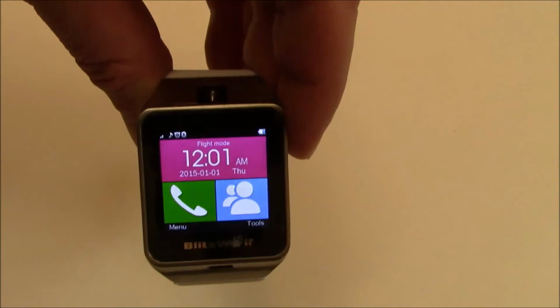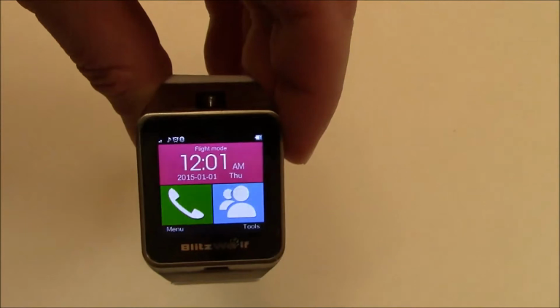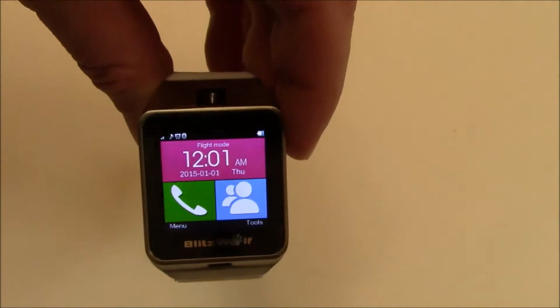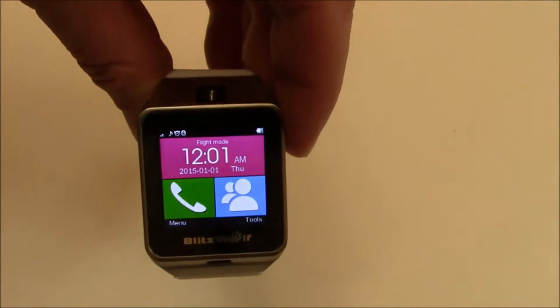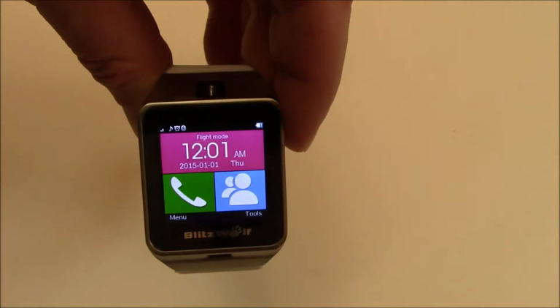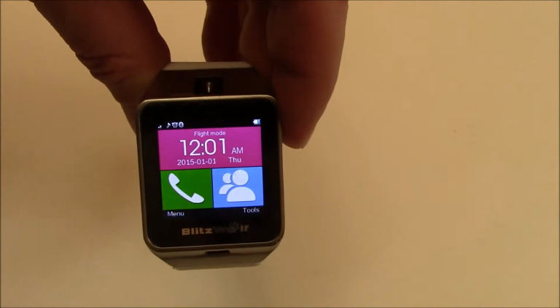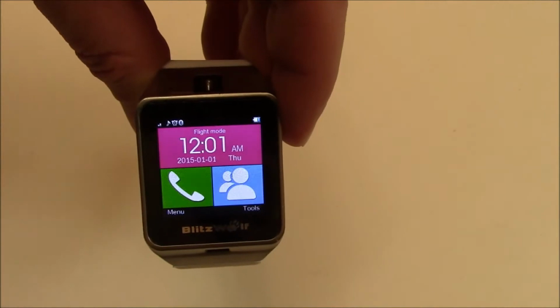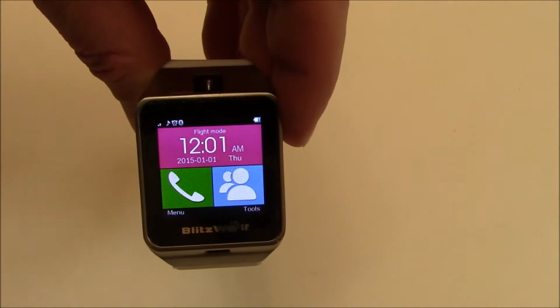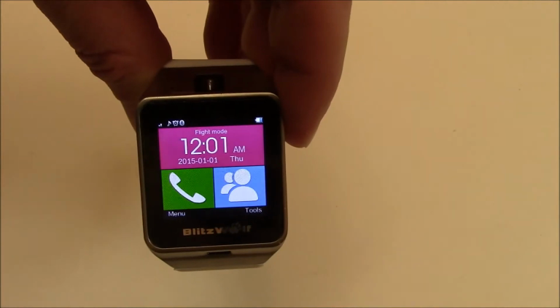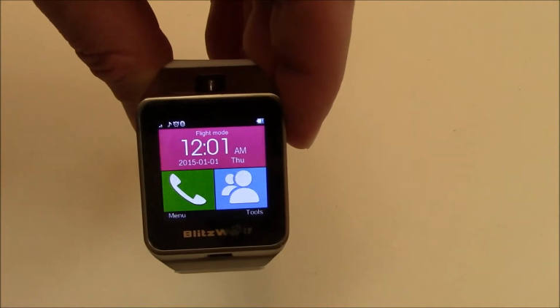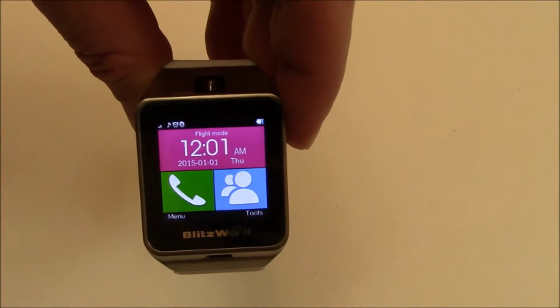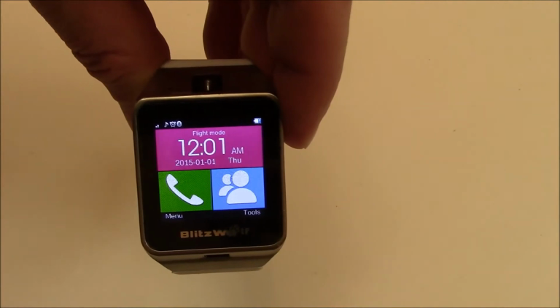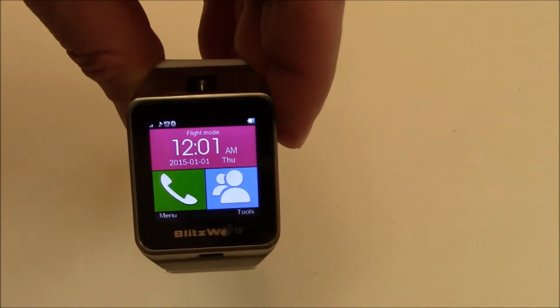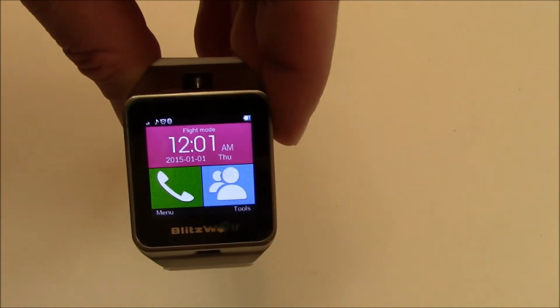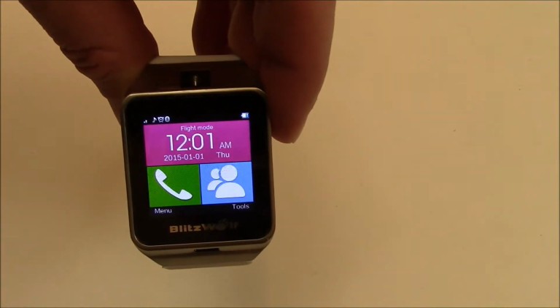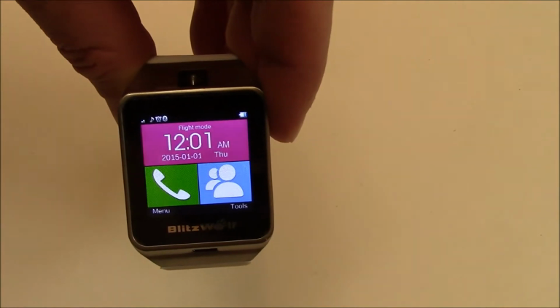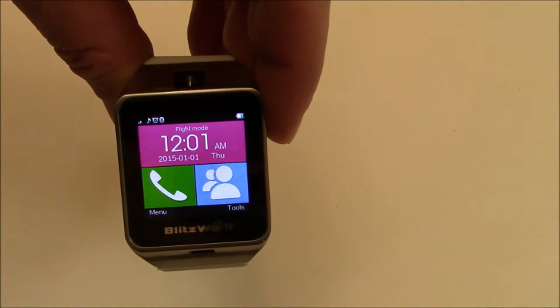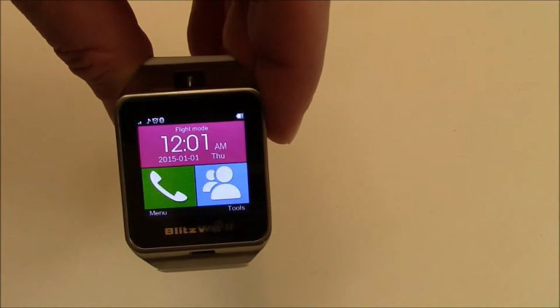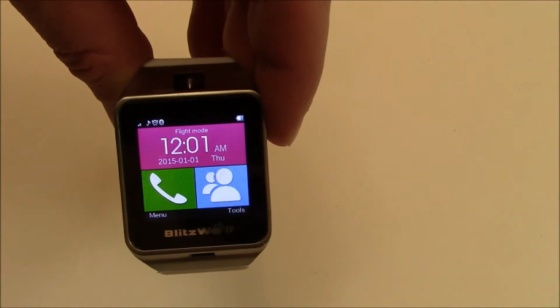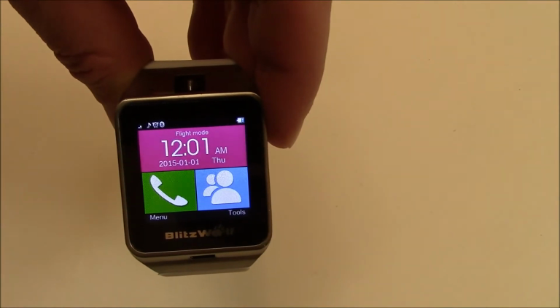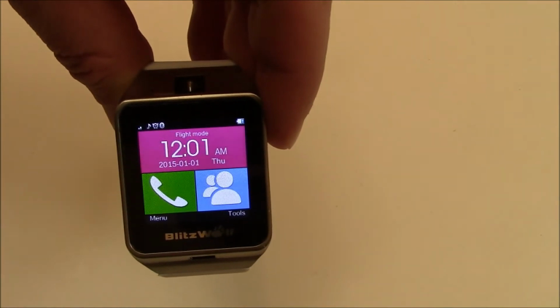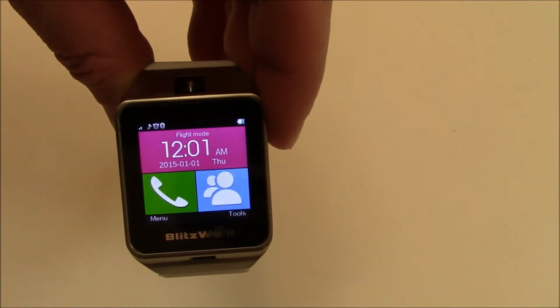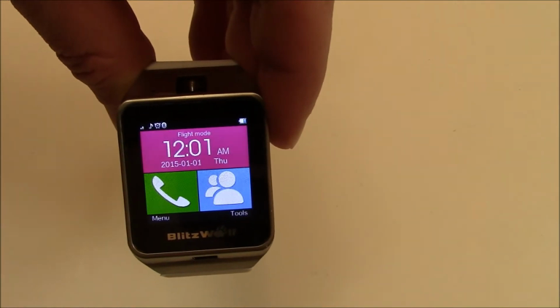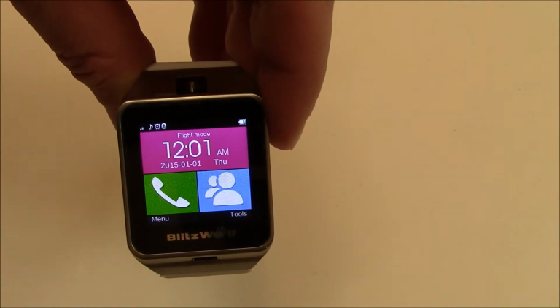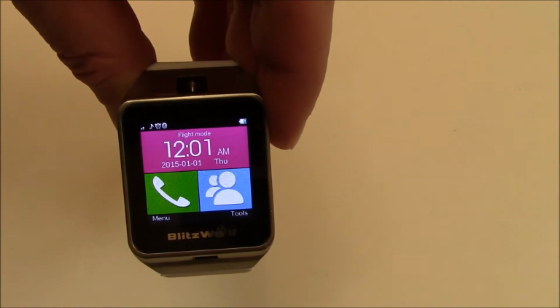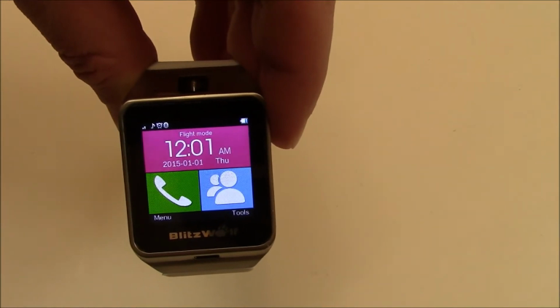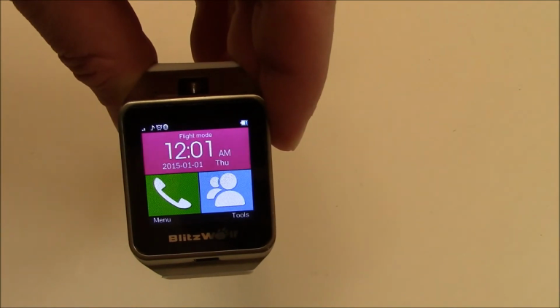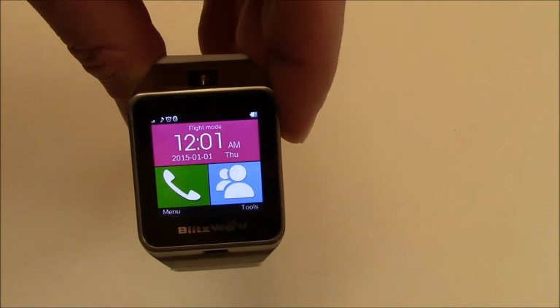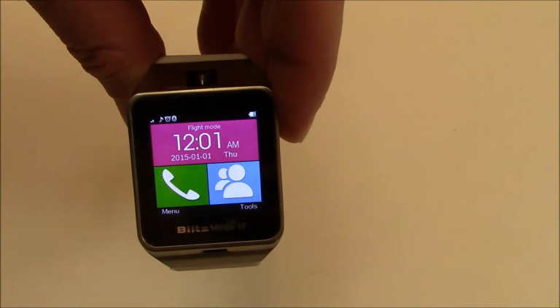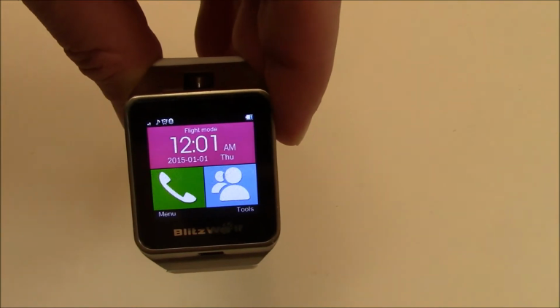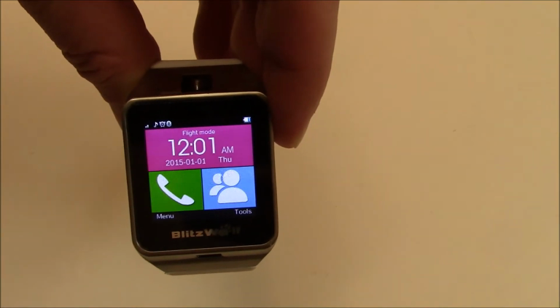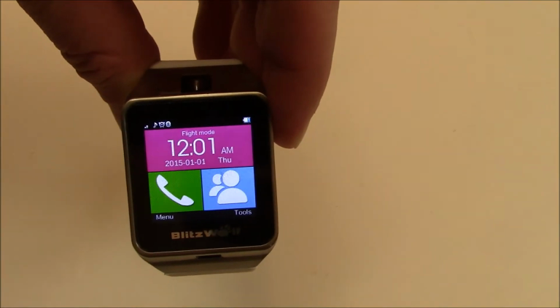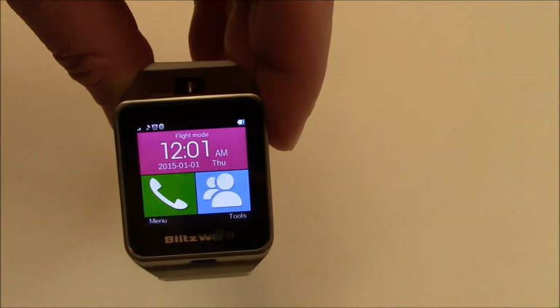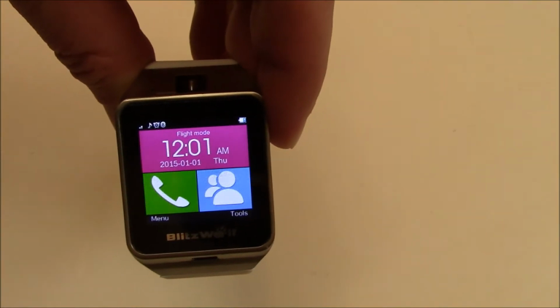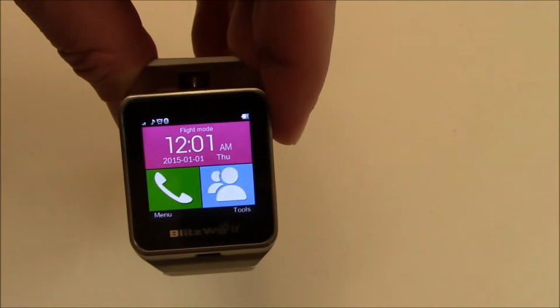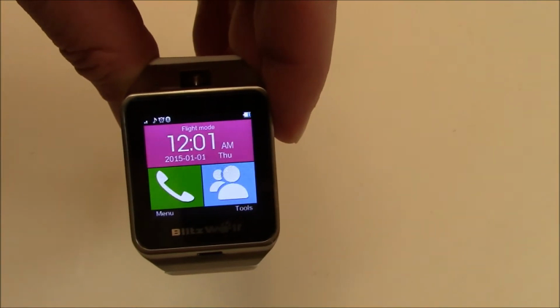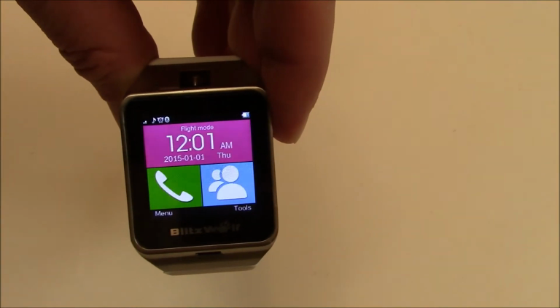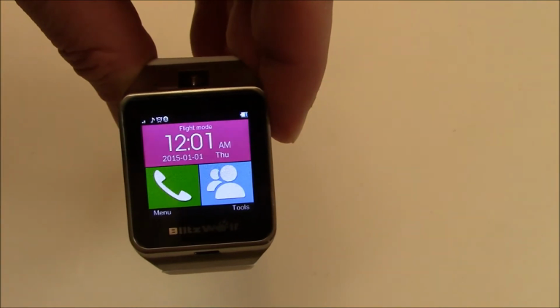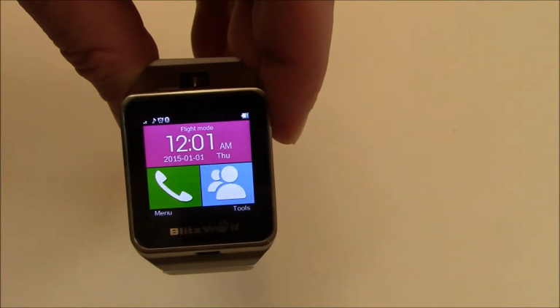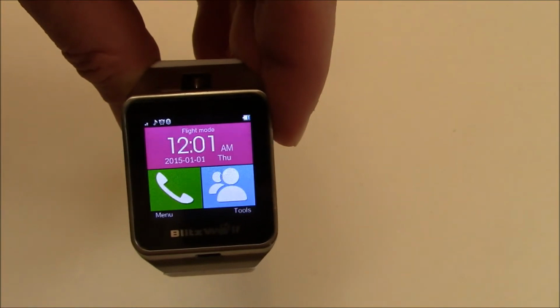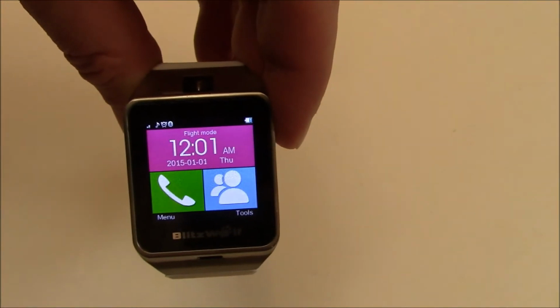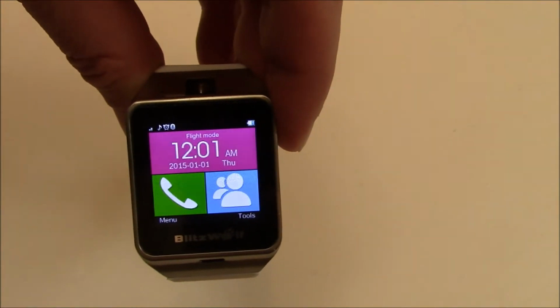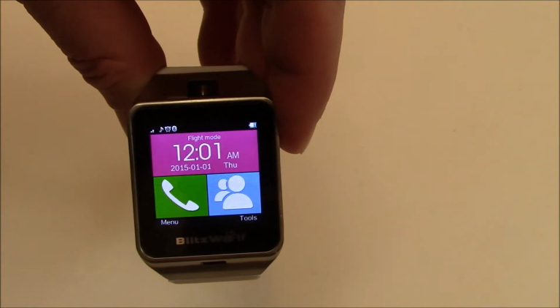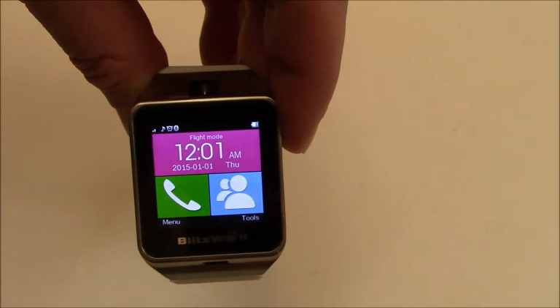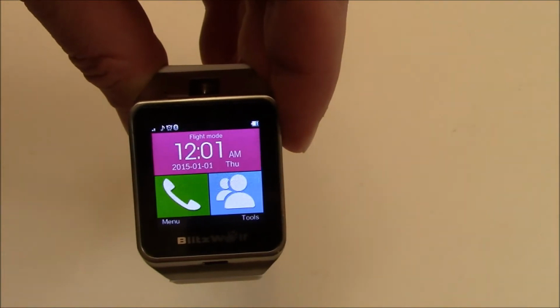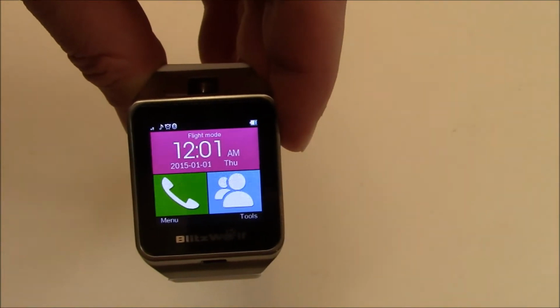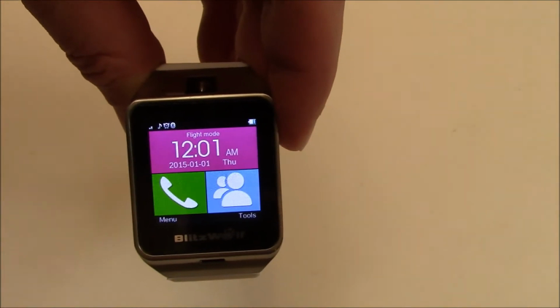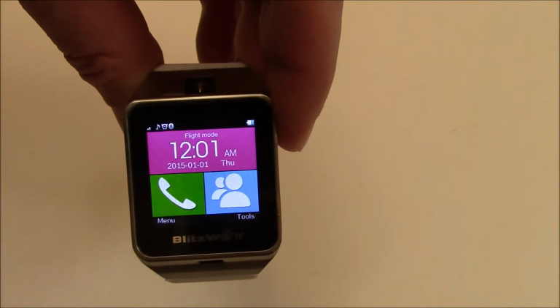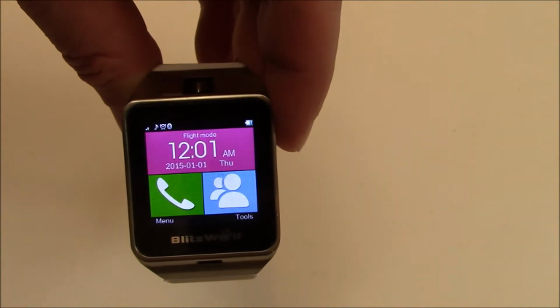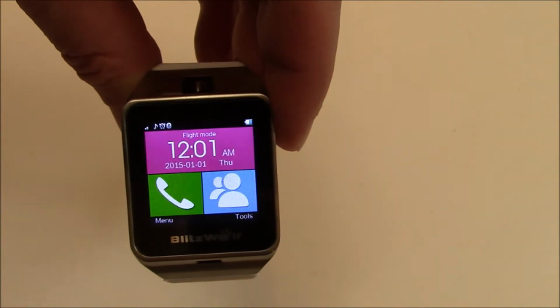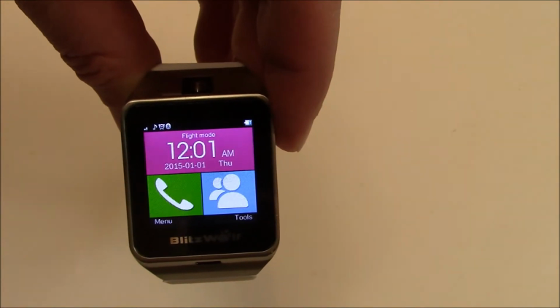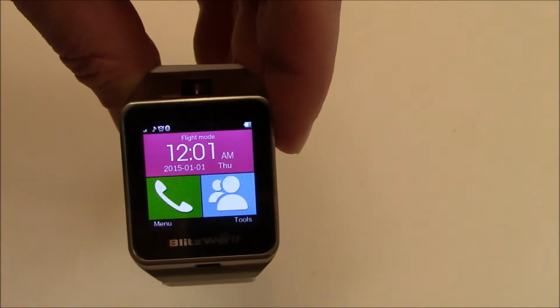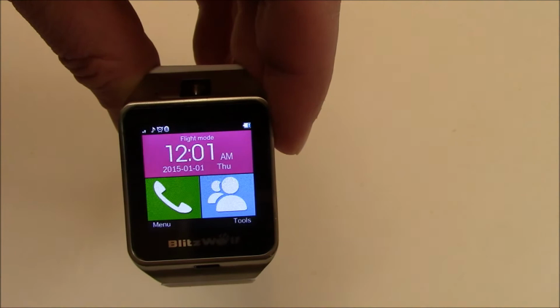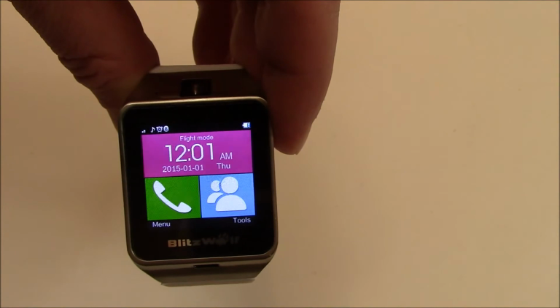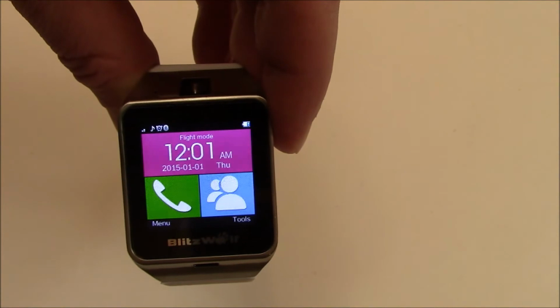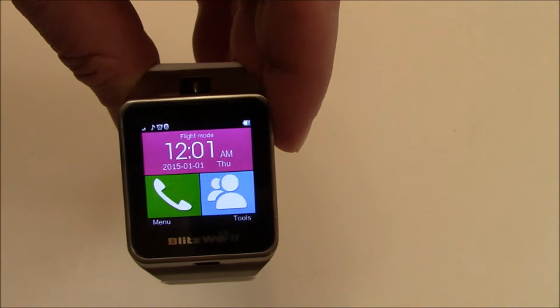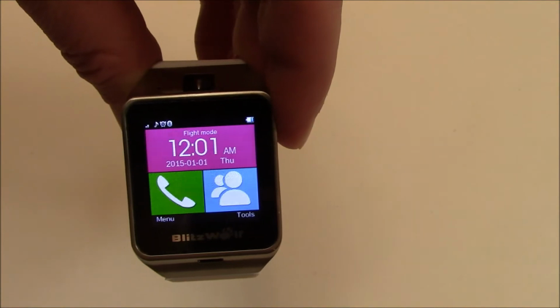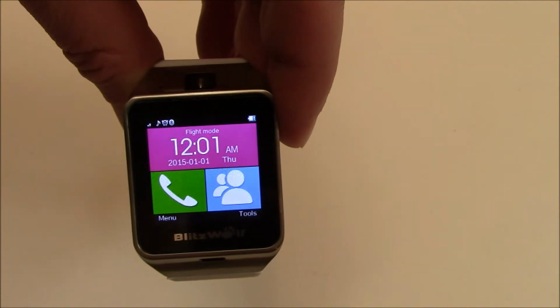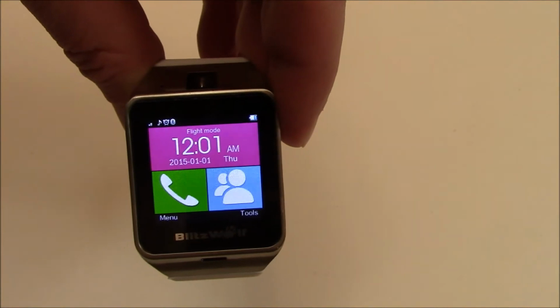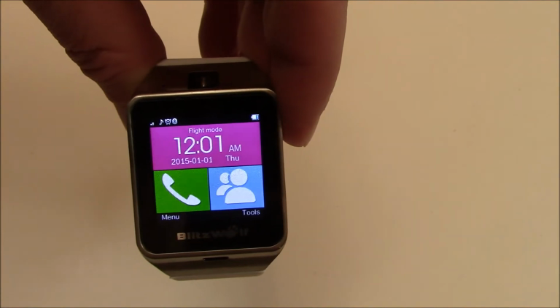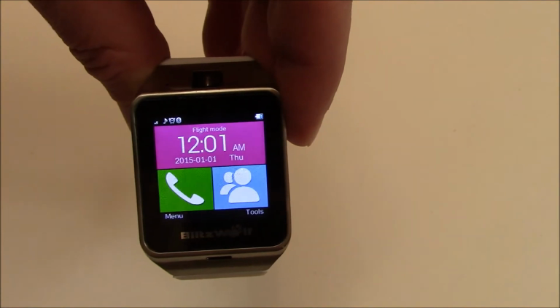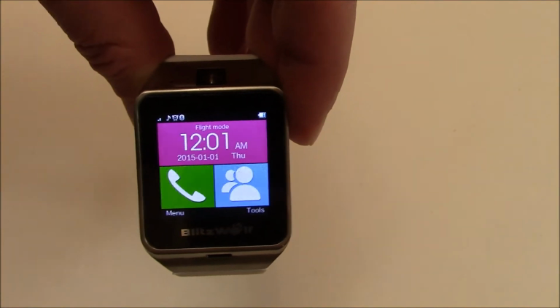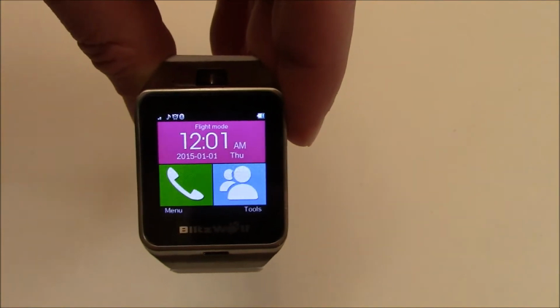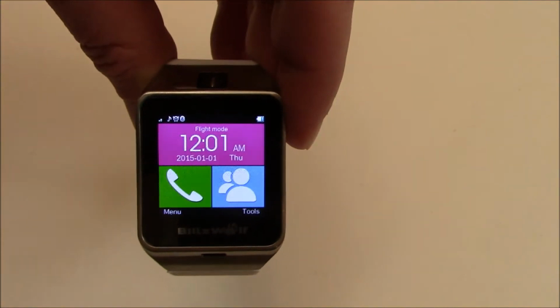In this tutorial I'm going to show you how to restore a Blitzwolf GV-18 smartwatch to factory settings.